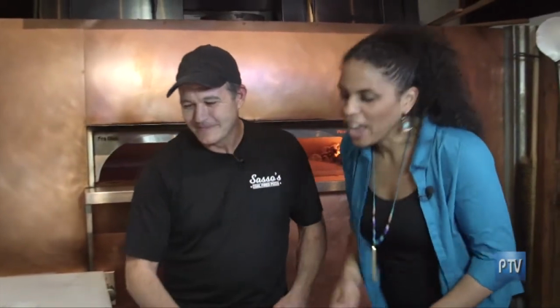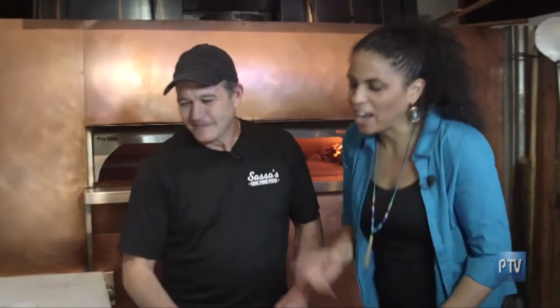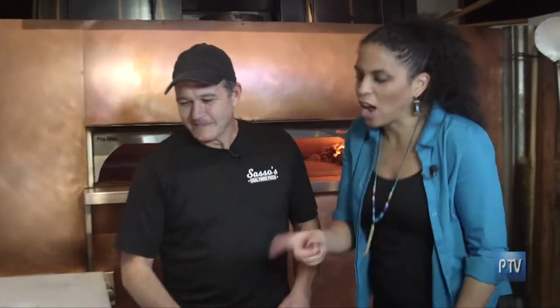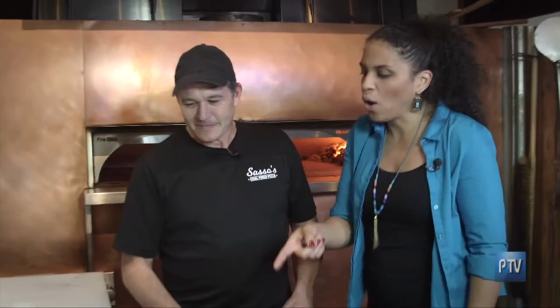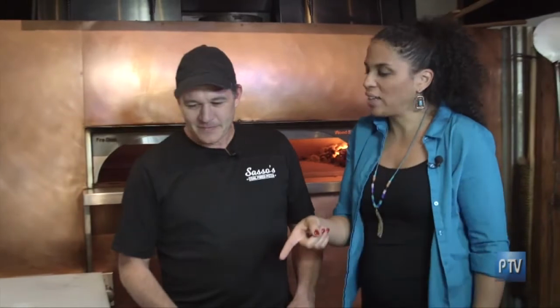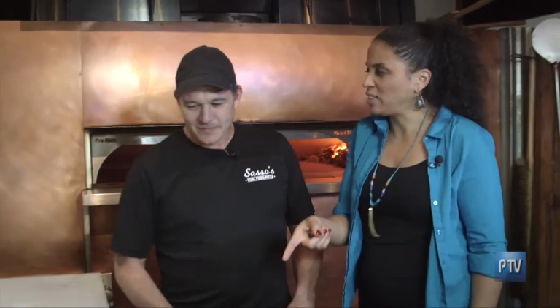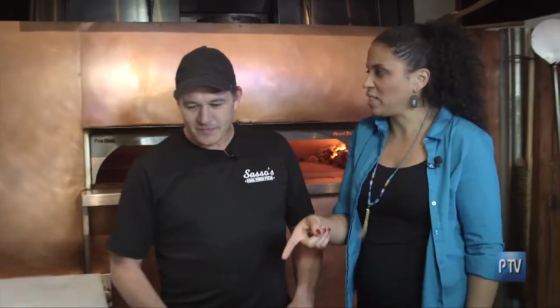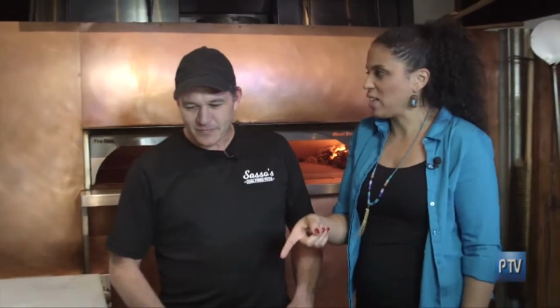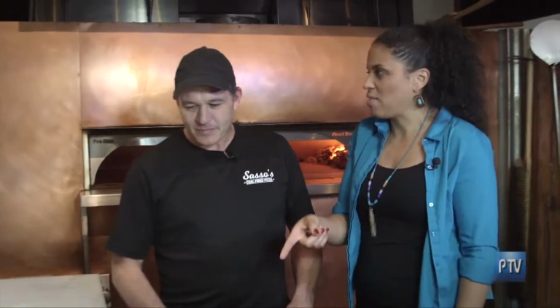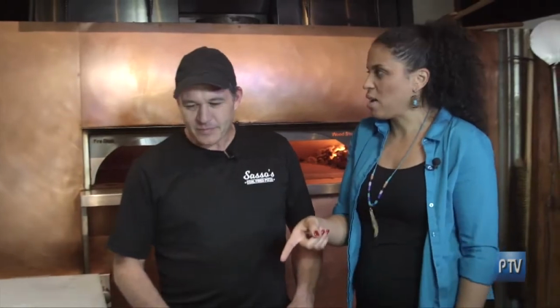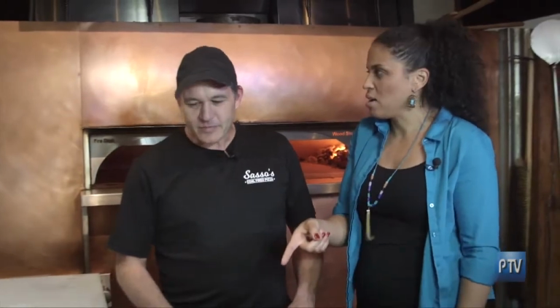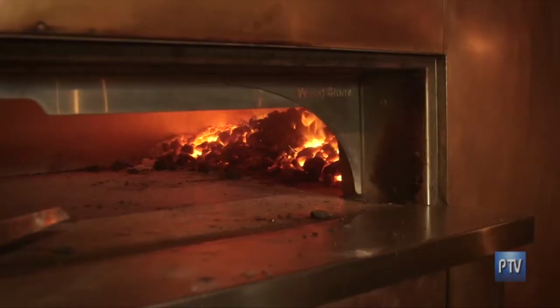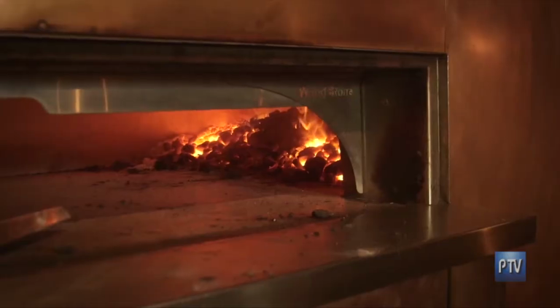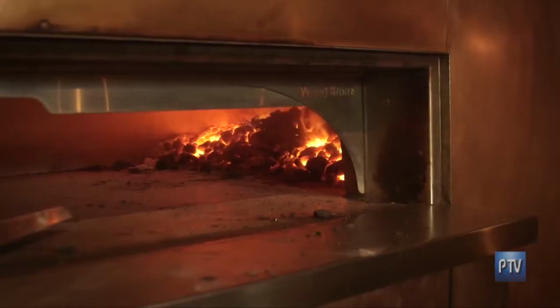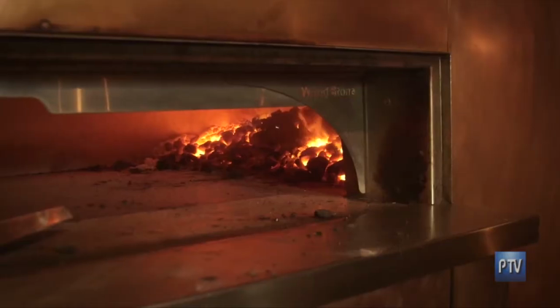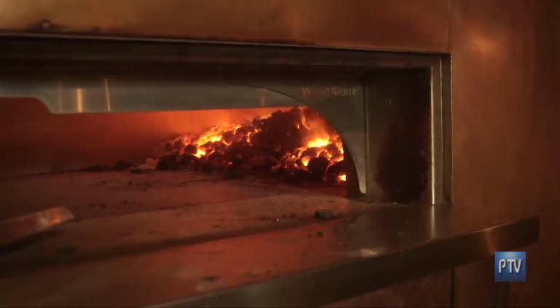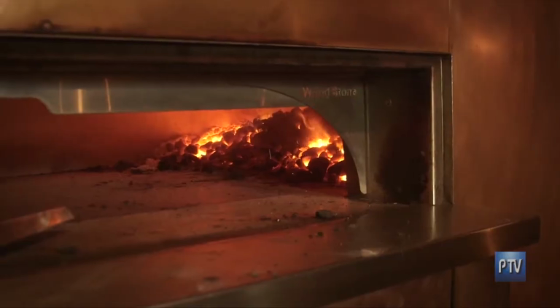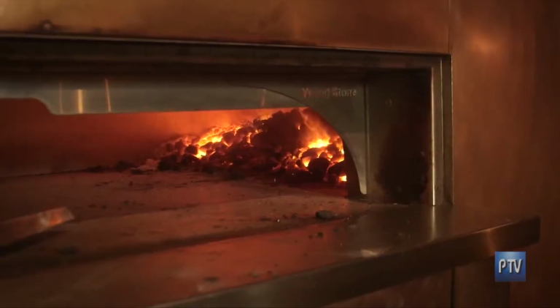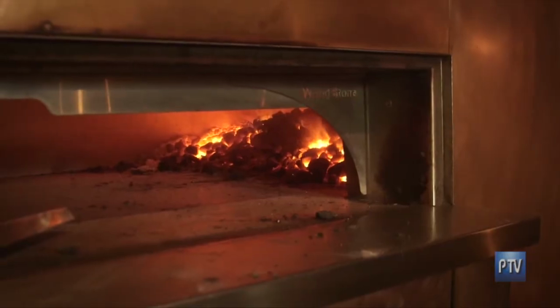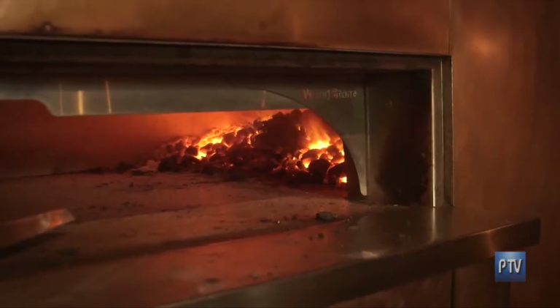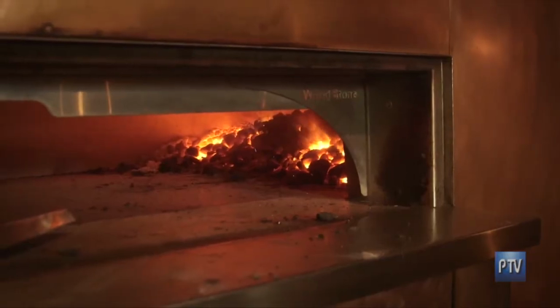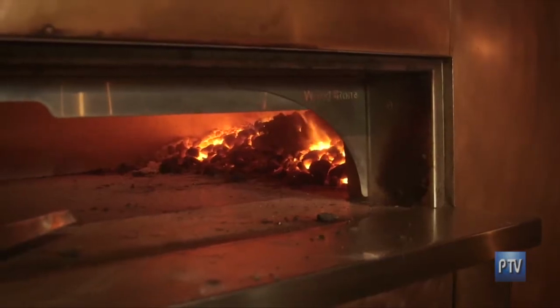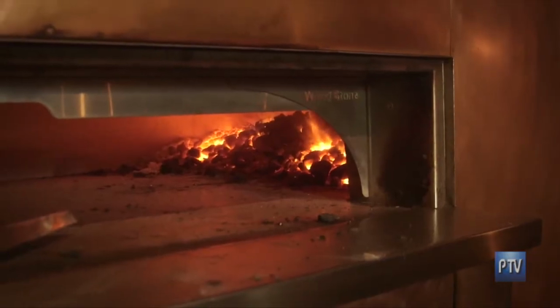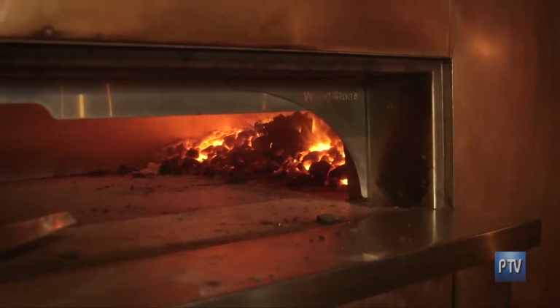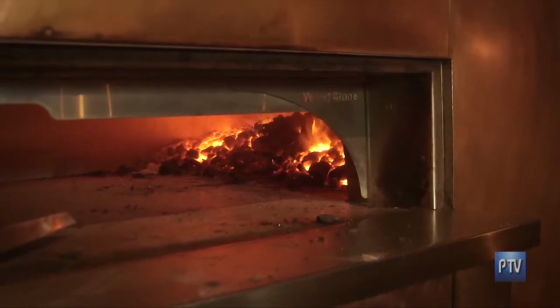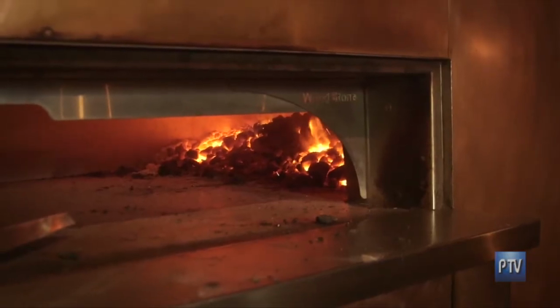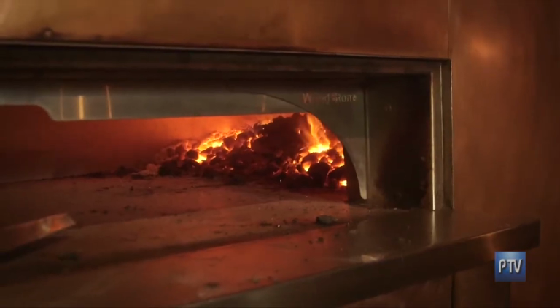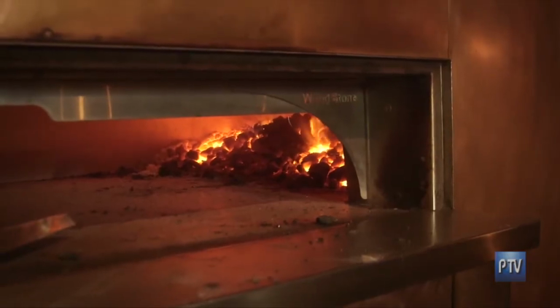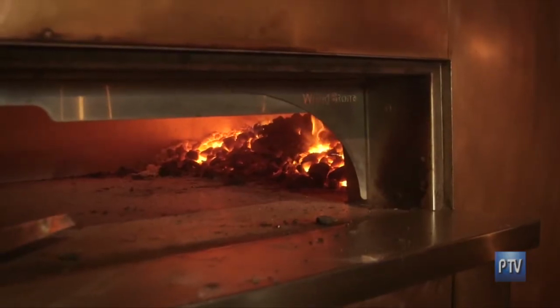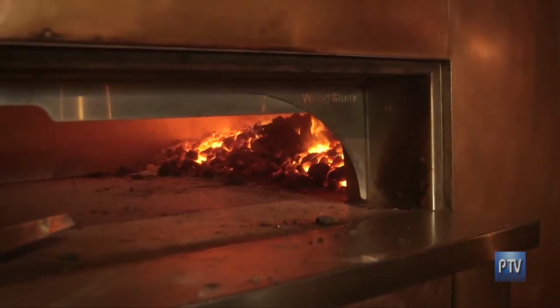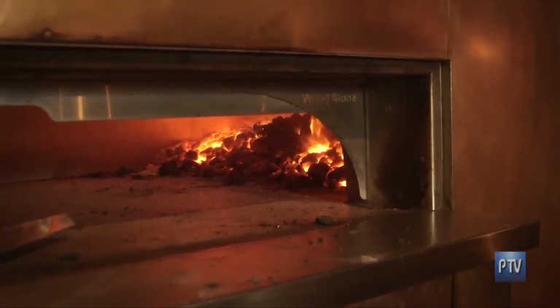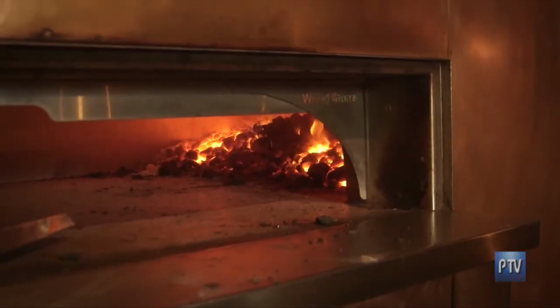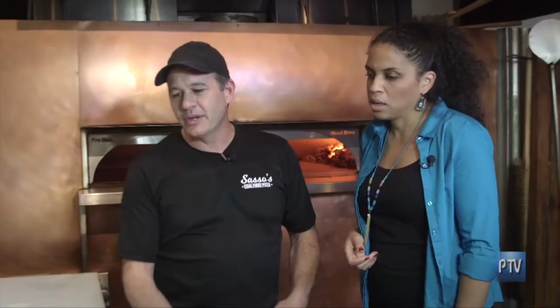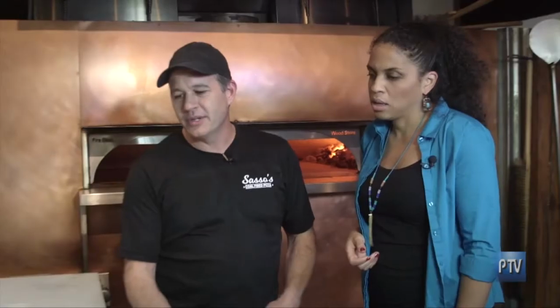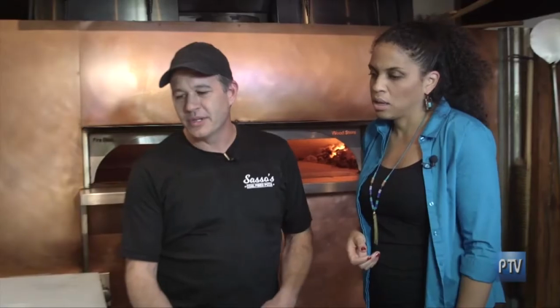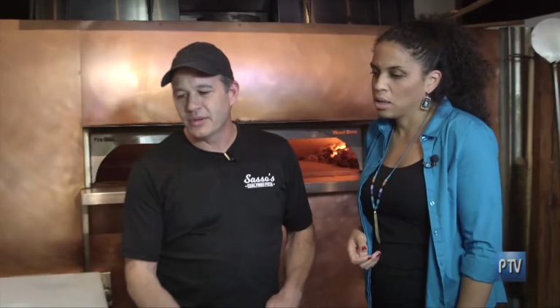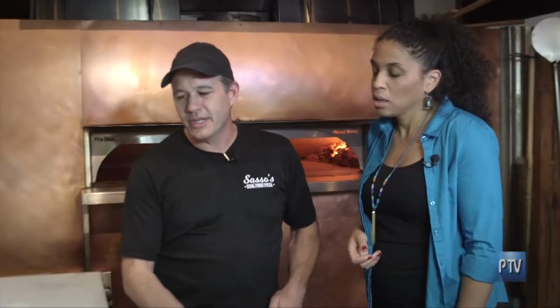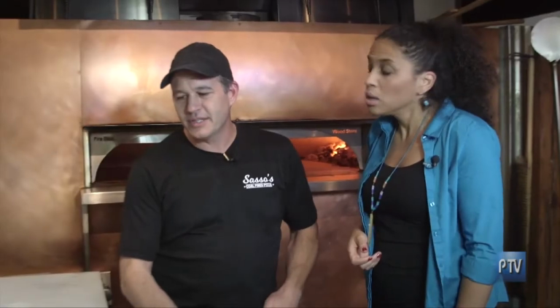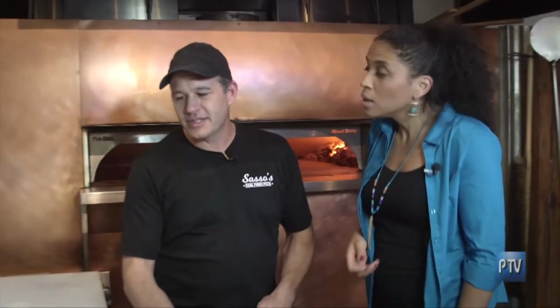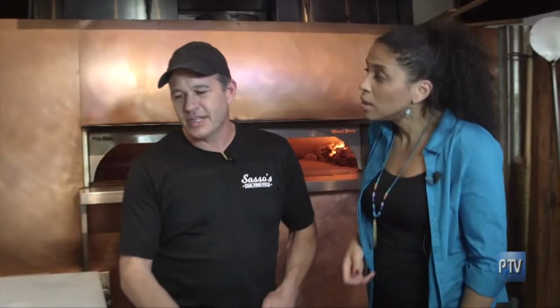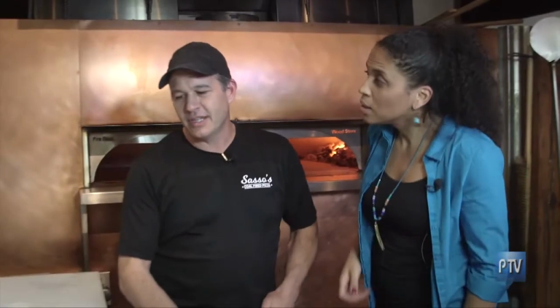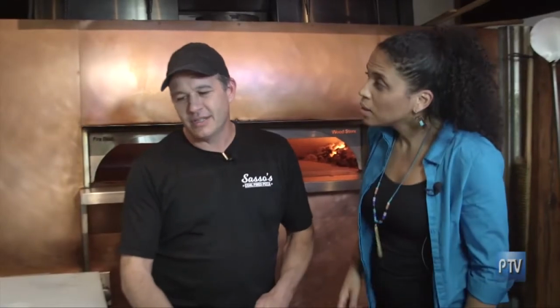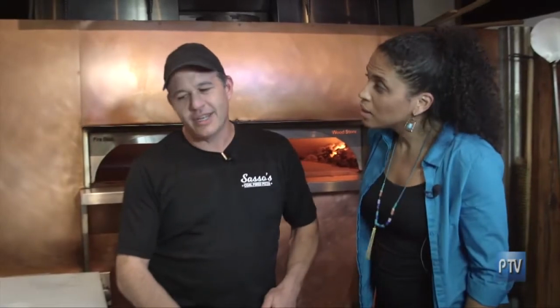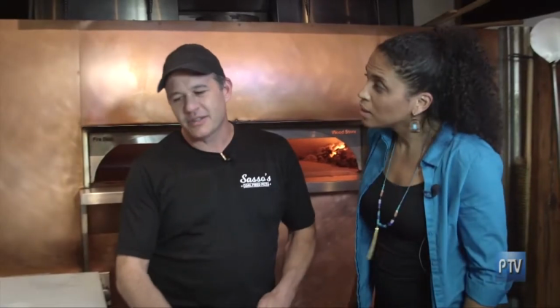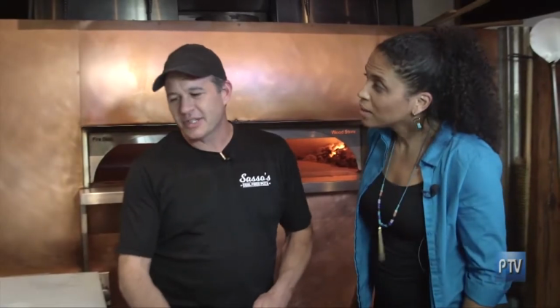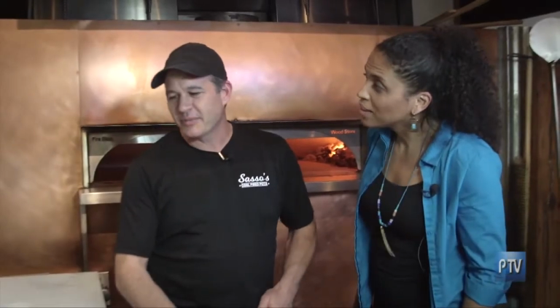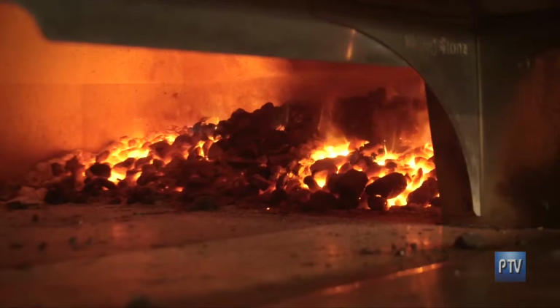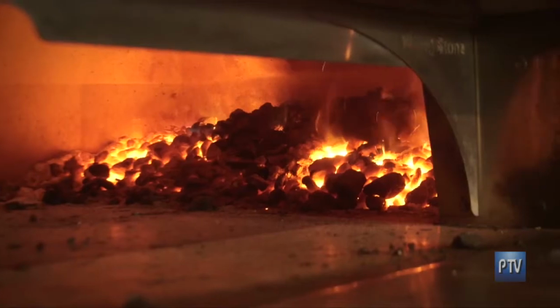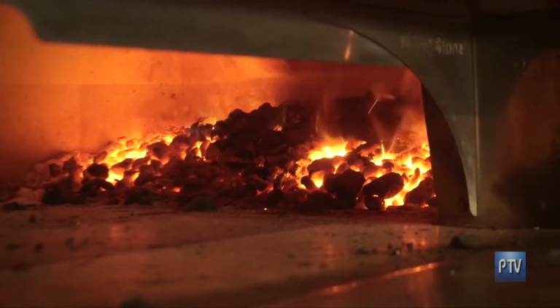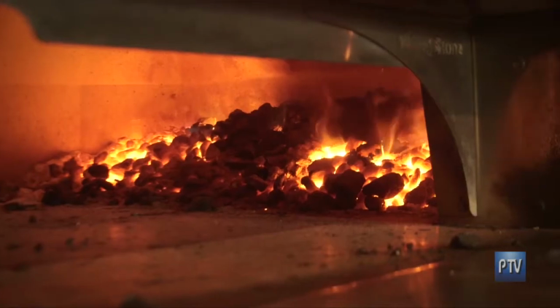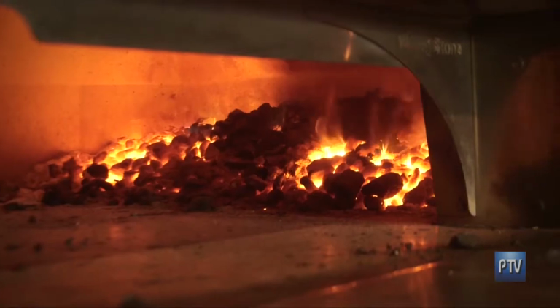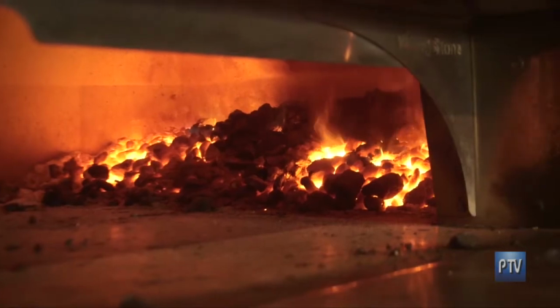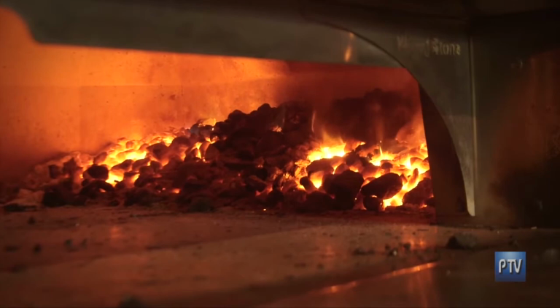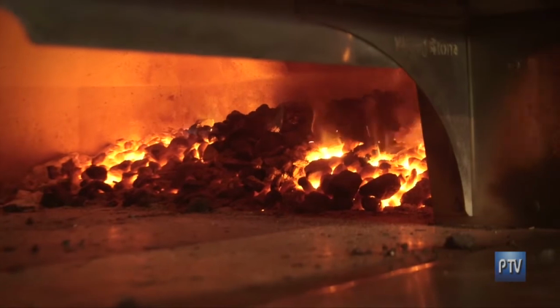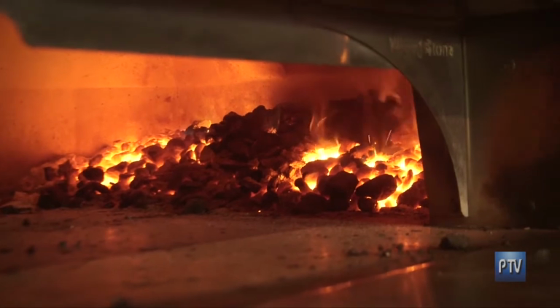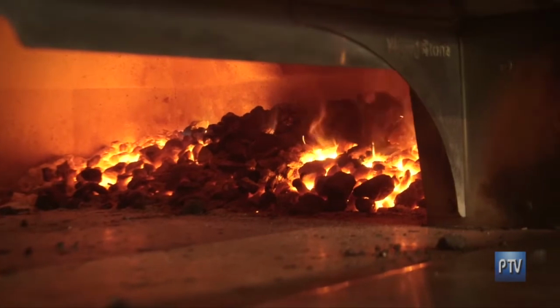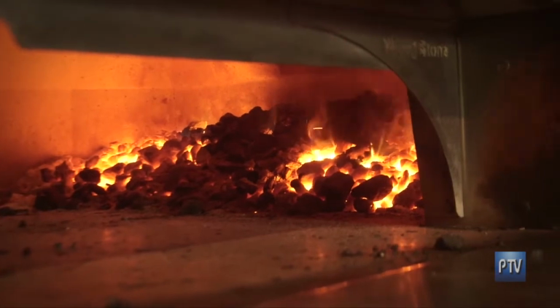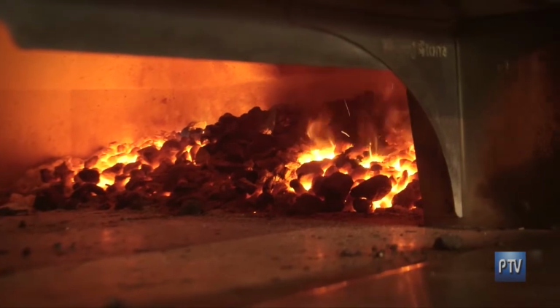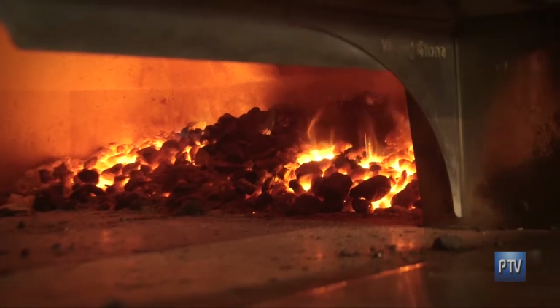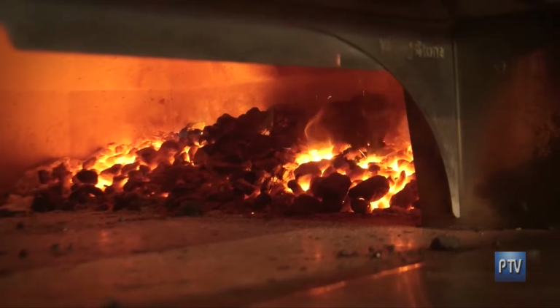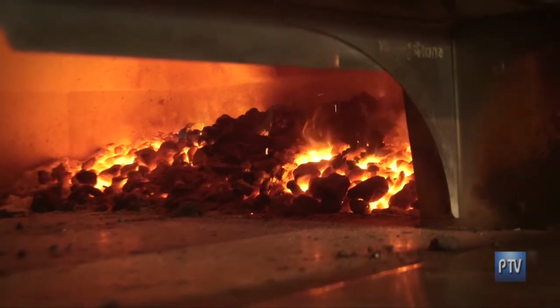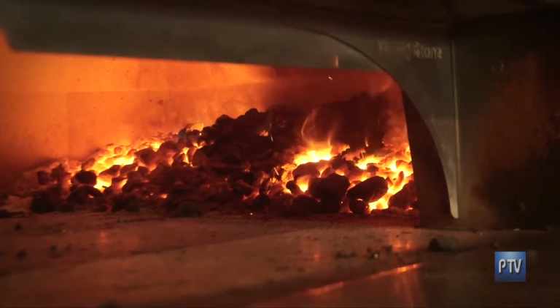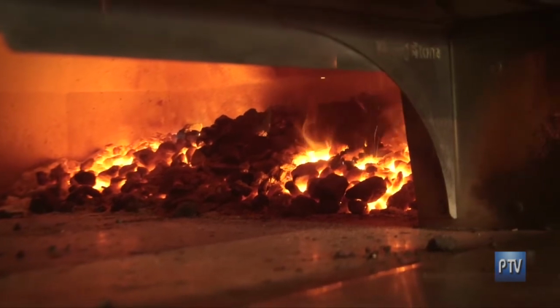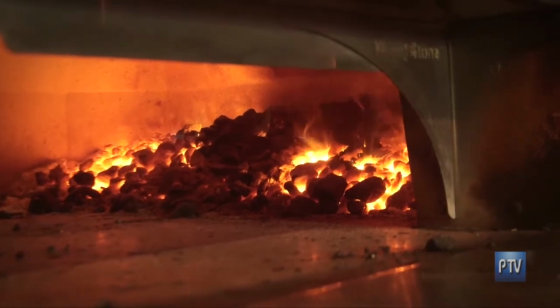And how hot does it get in there? Well, the coal burns at about 2,200 degrees, and the air temperature is anywhere from 1,200 to 1,500 degrees.